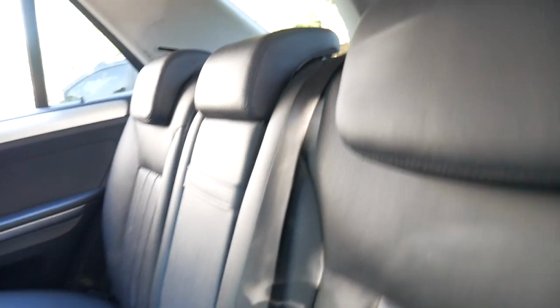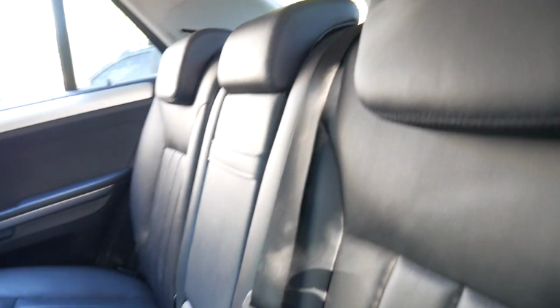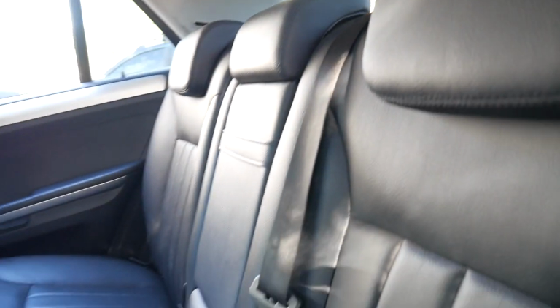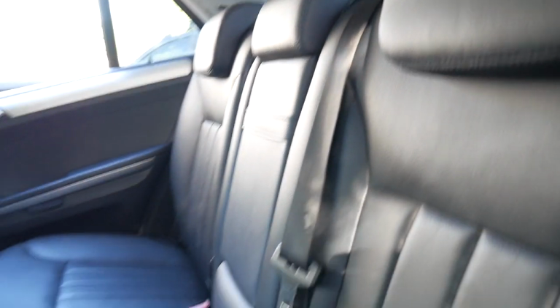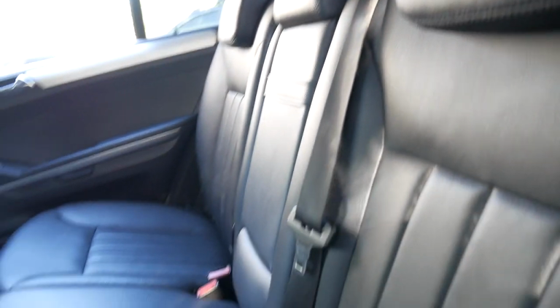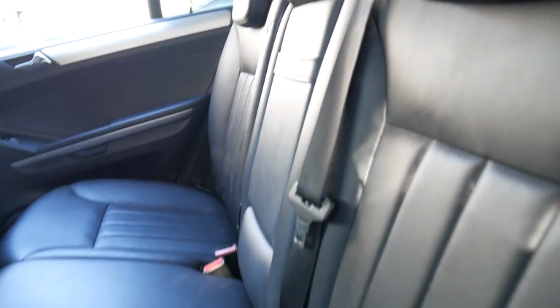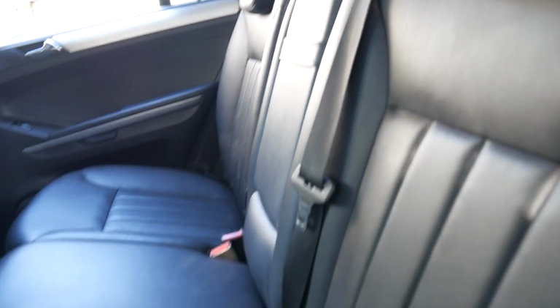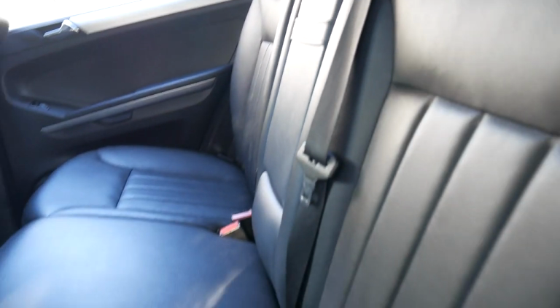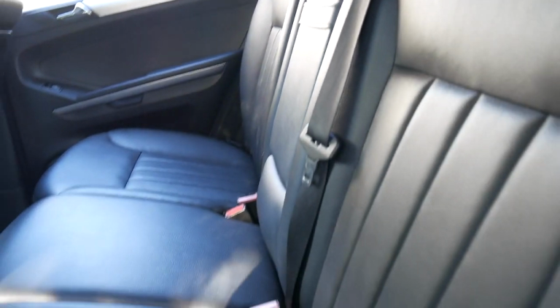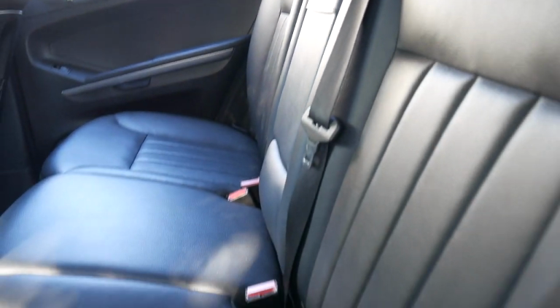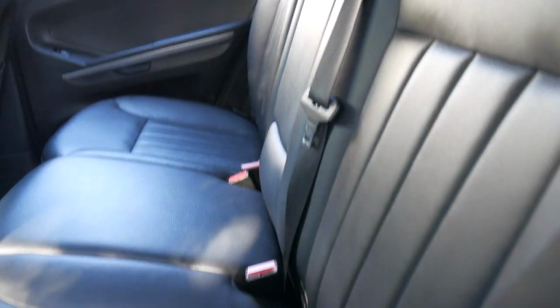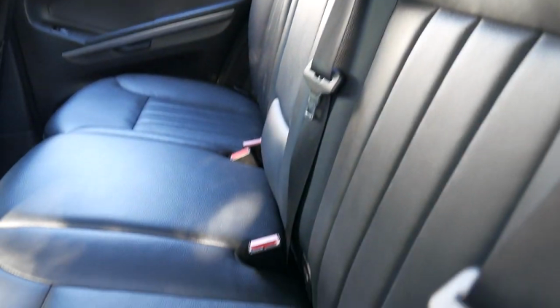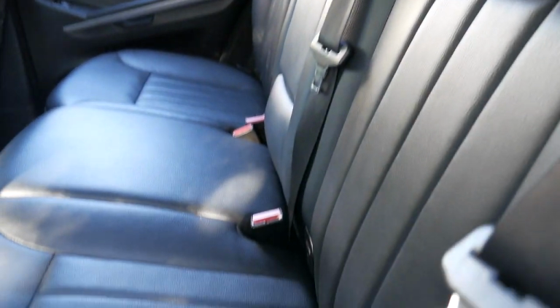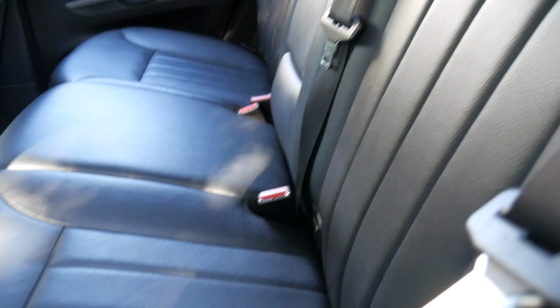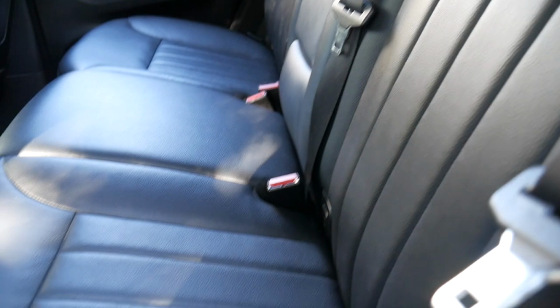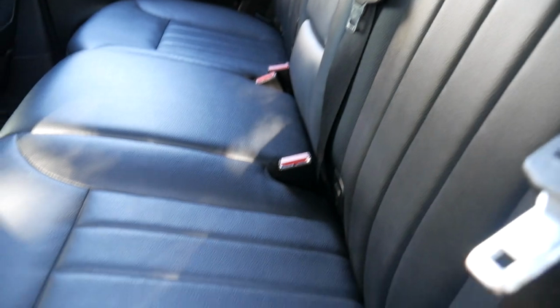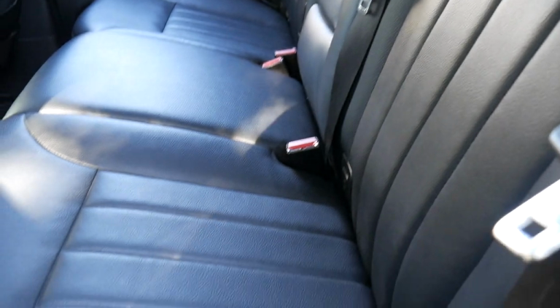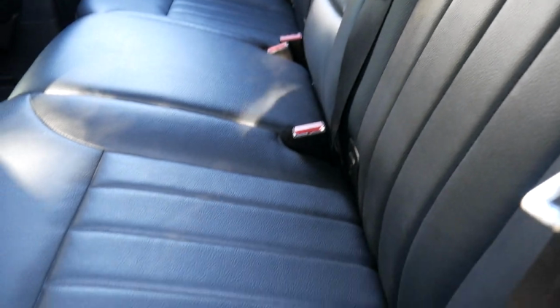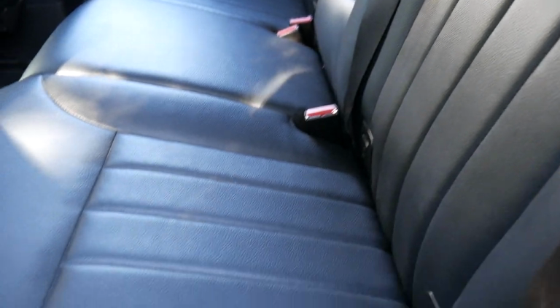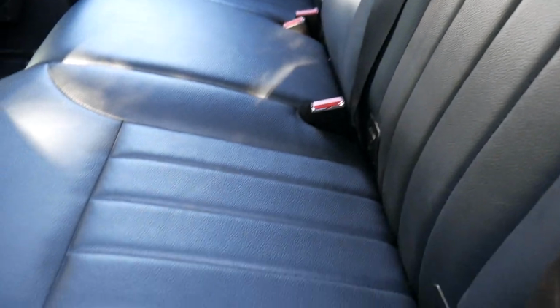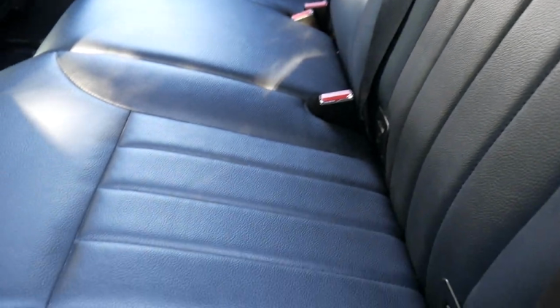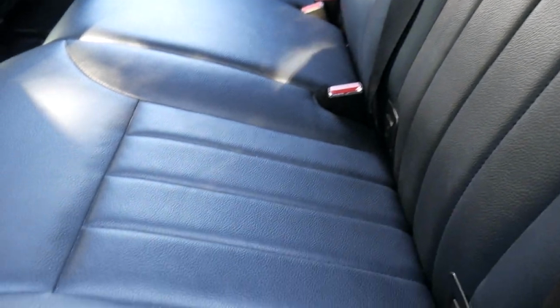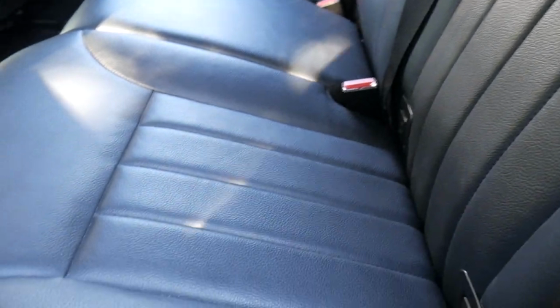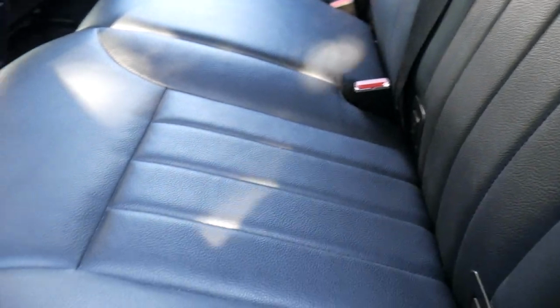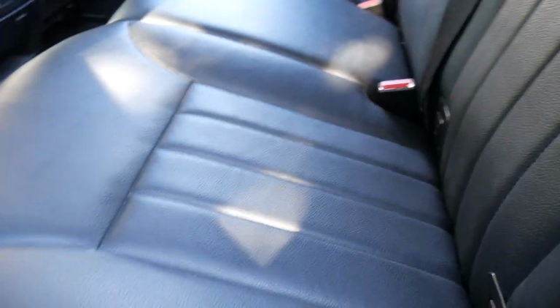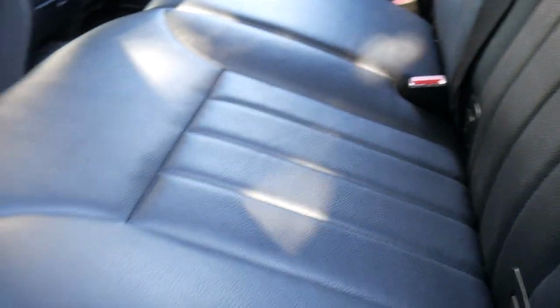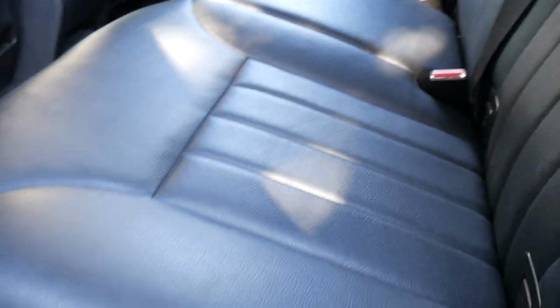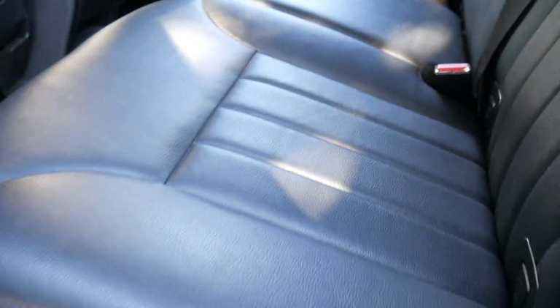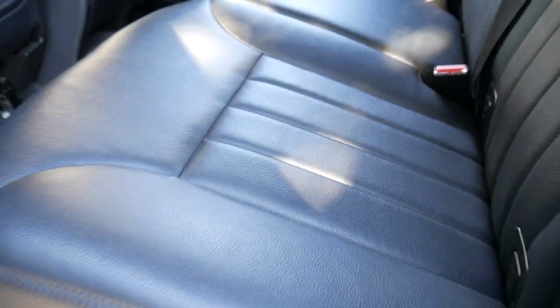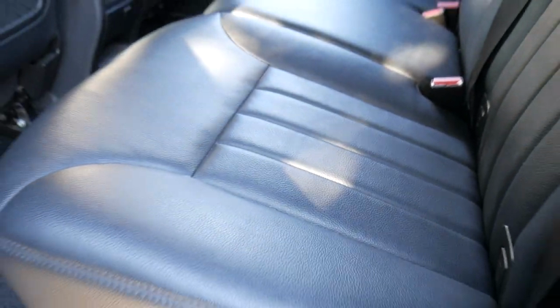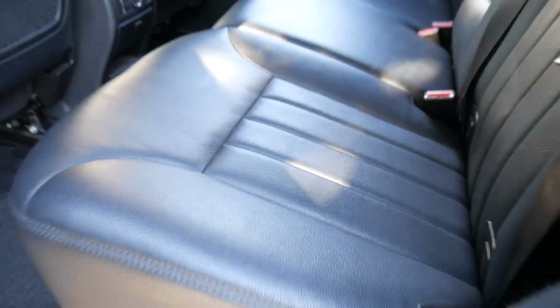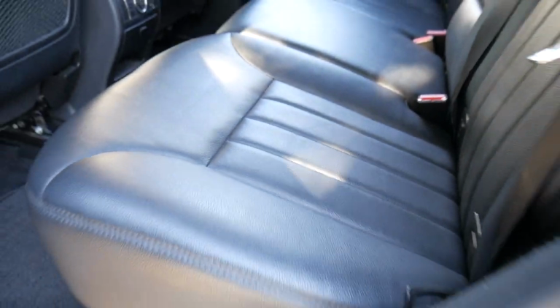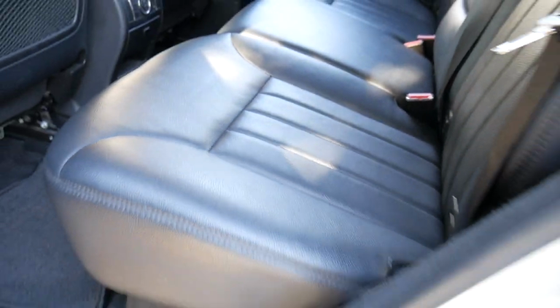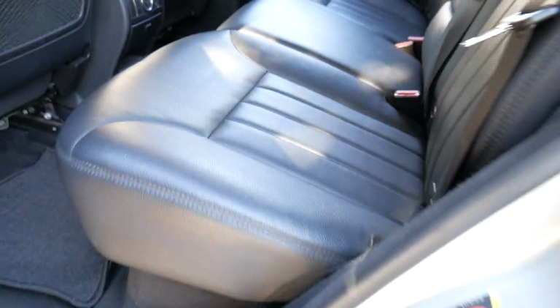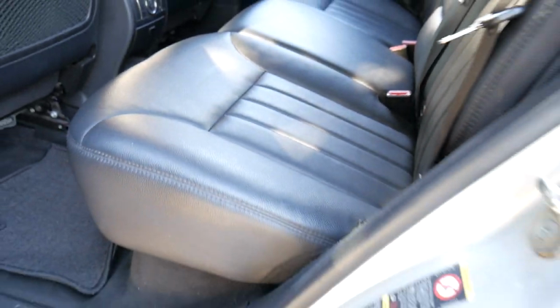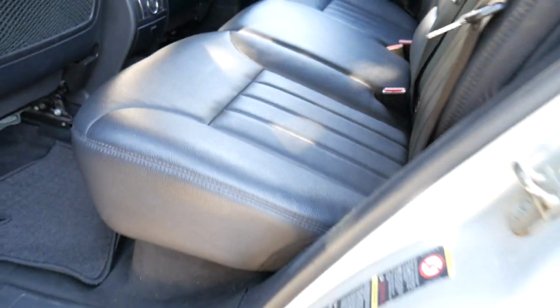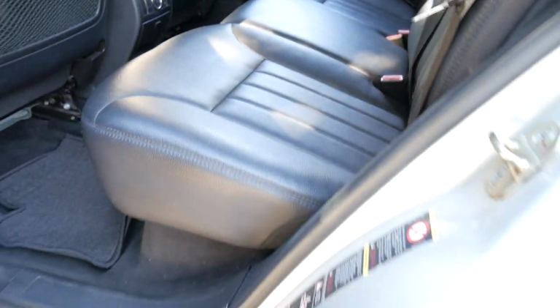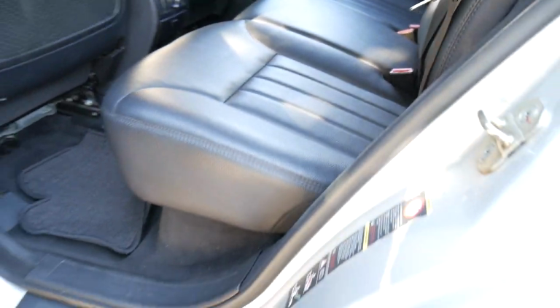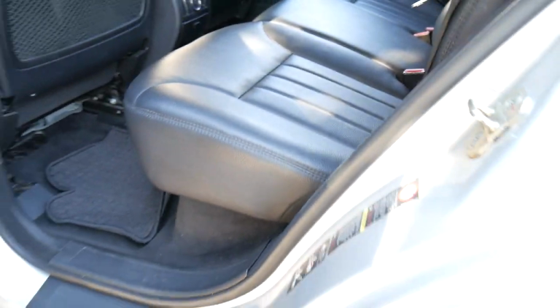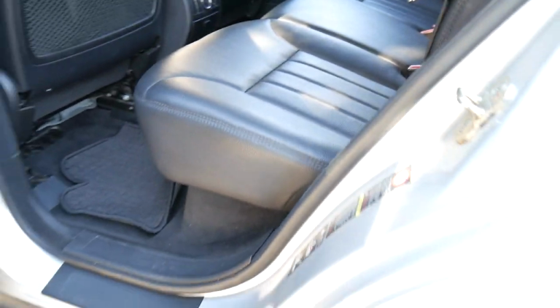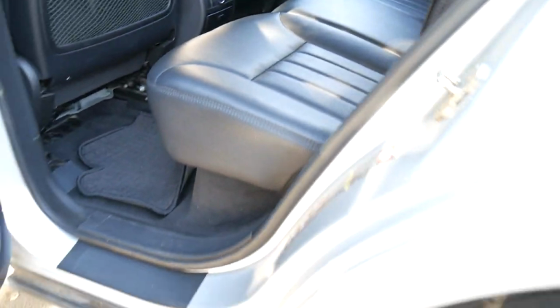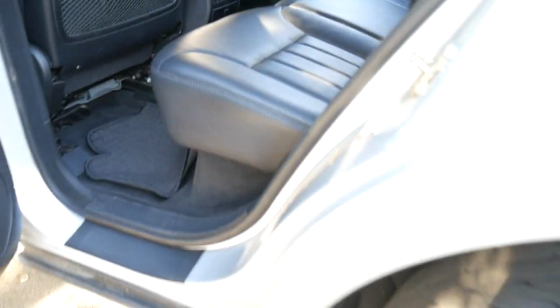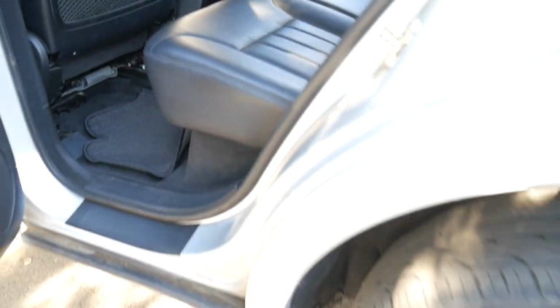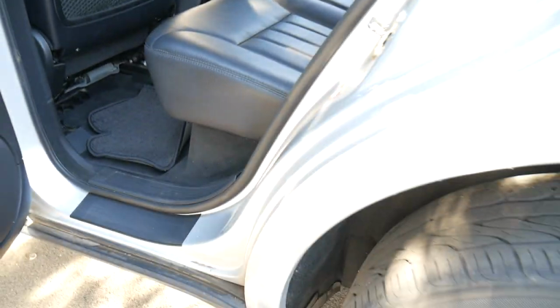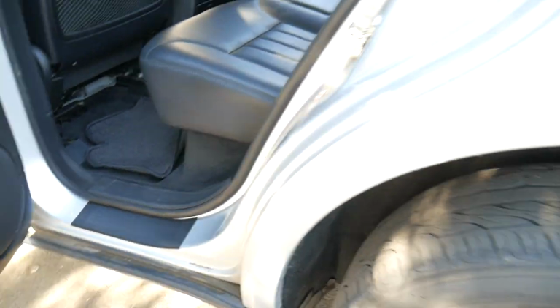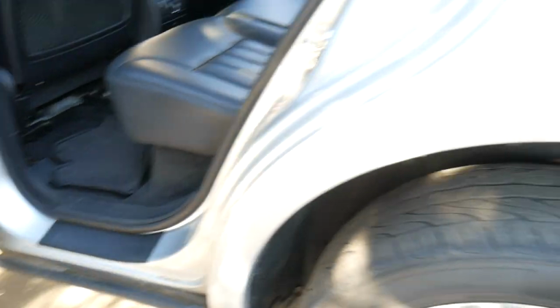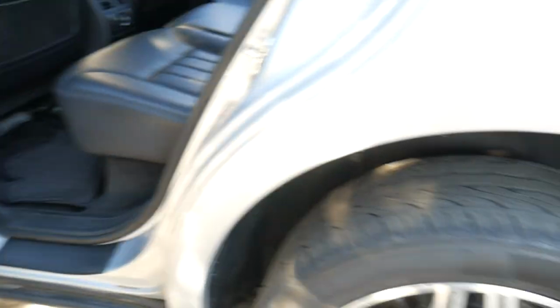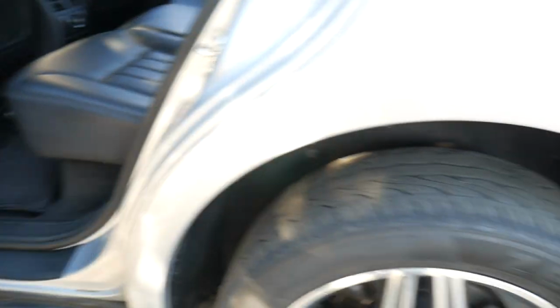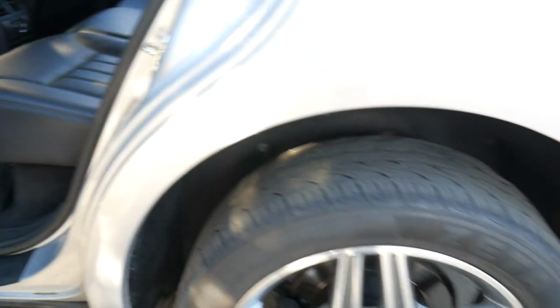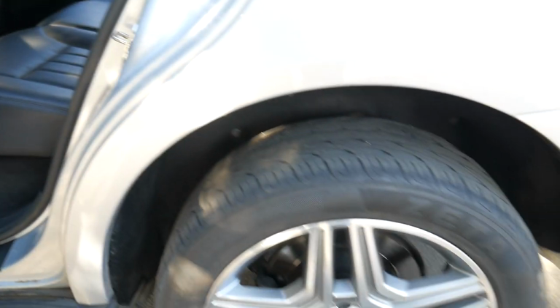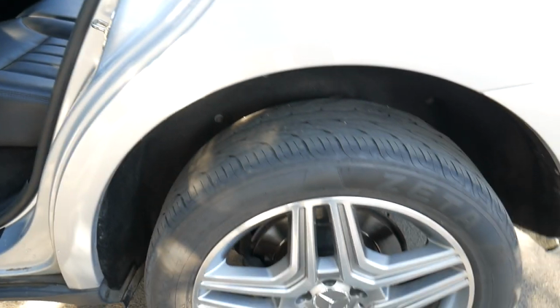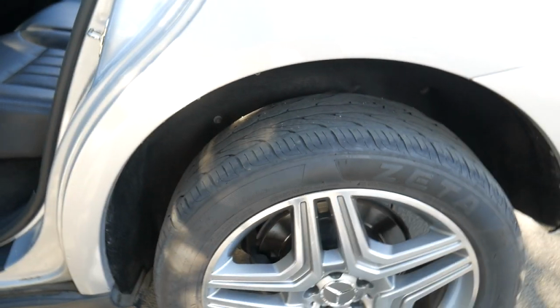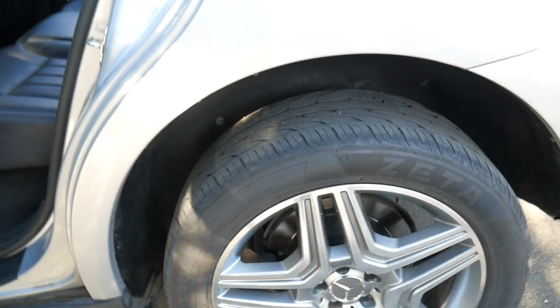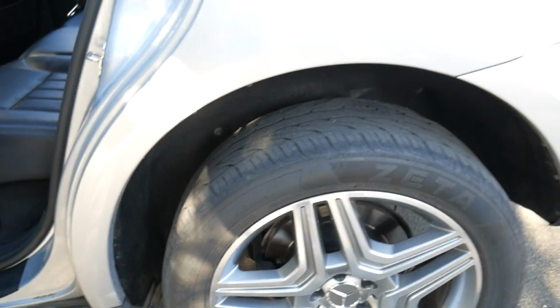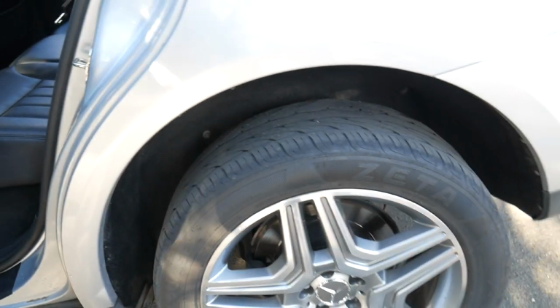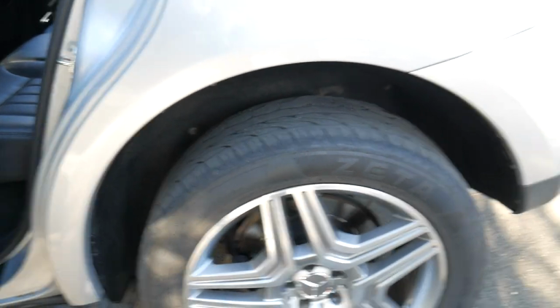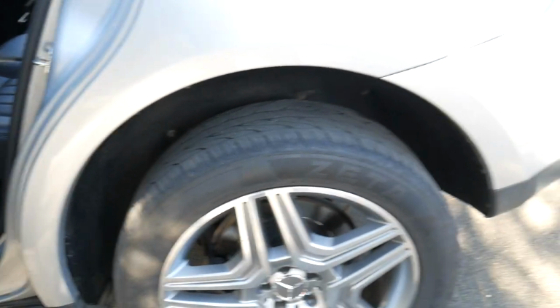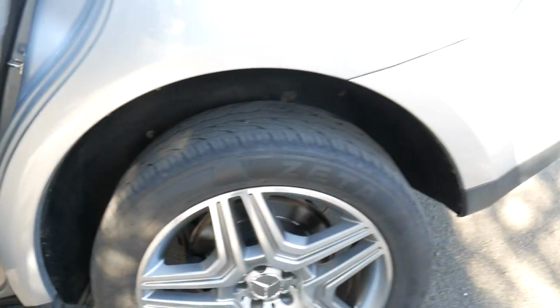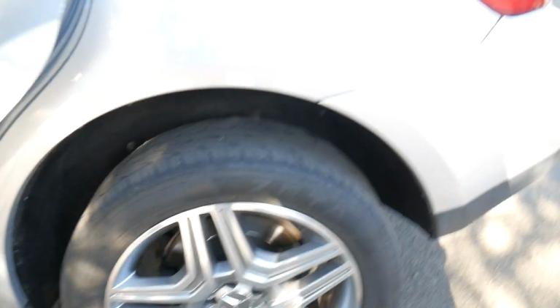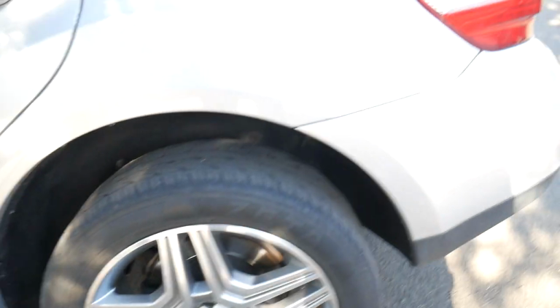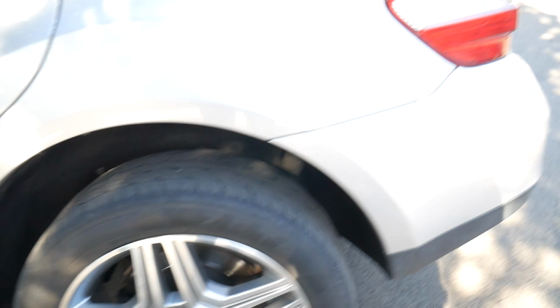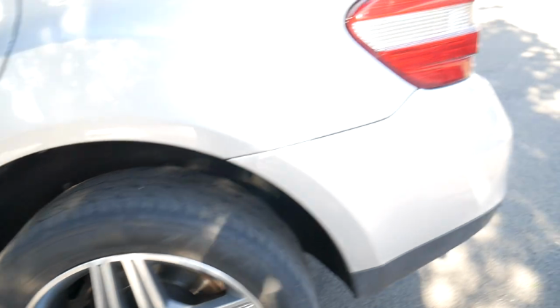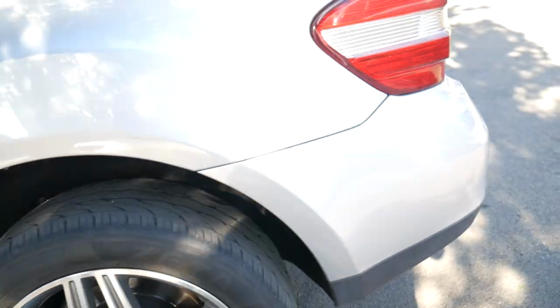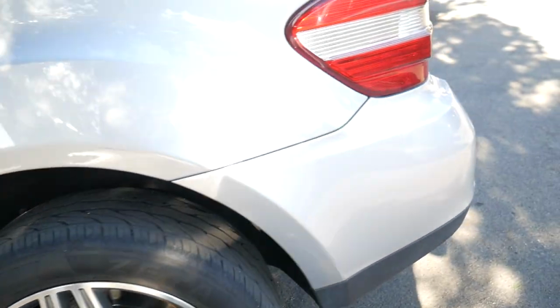The leather in the back is like it's not been sat in, and we think that for just under $10,000, this is extraordinary value for money.